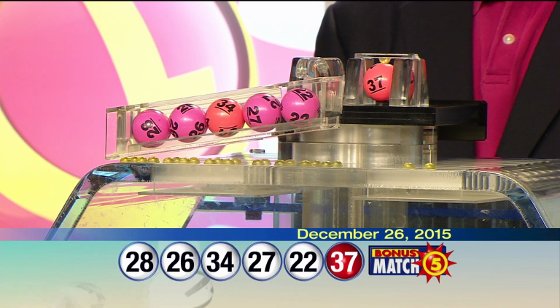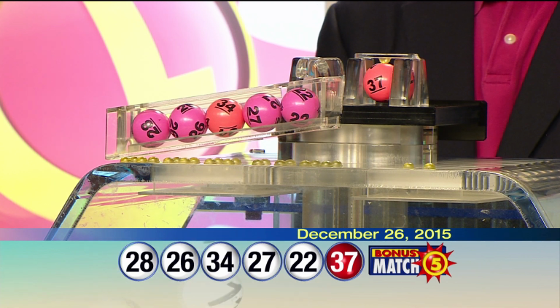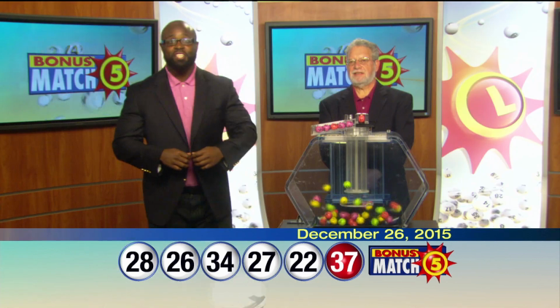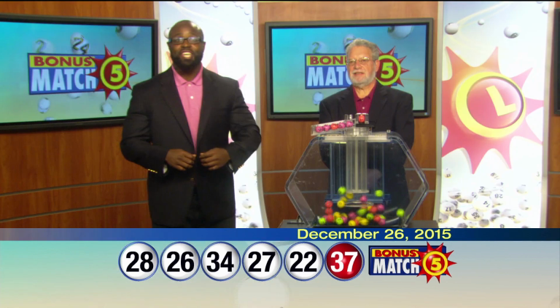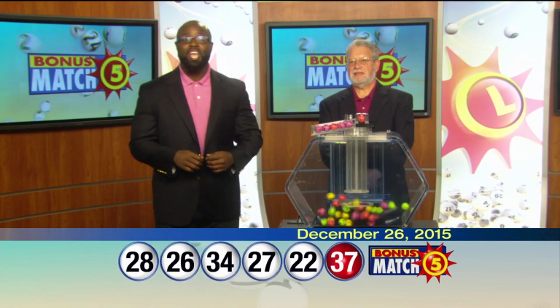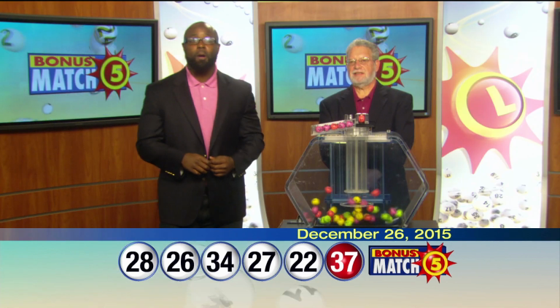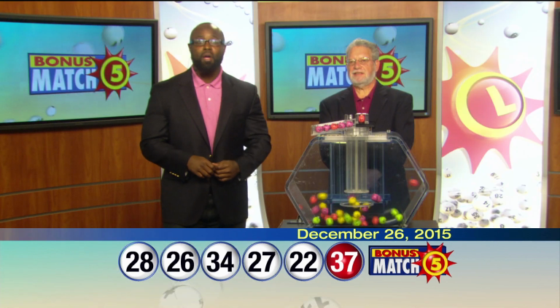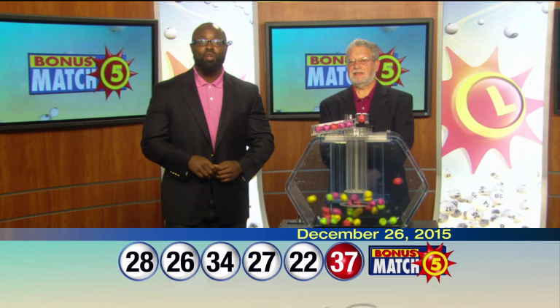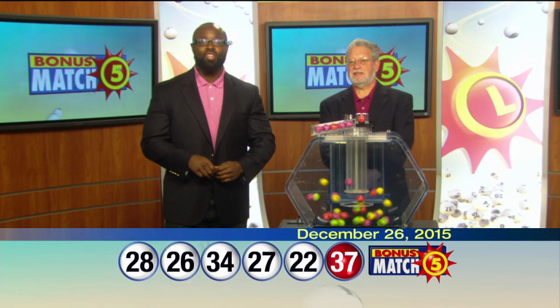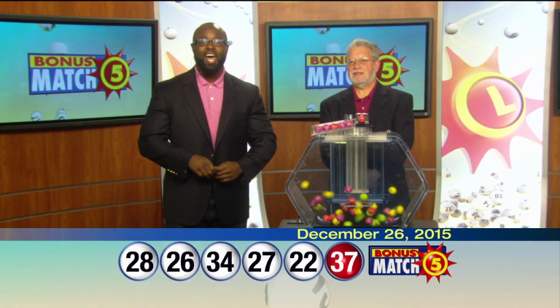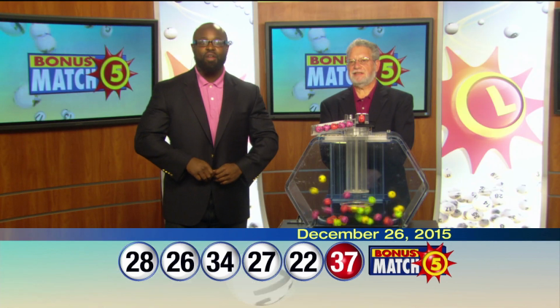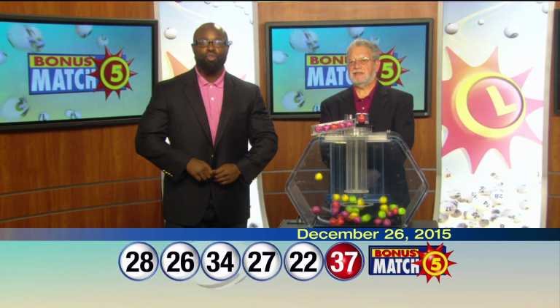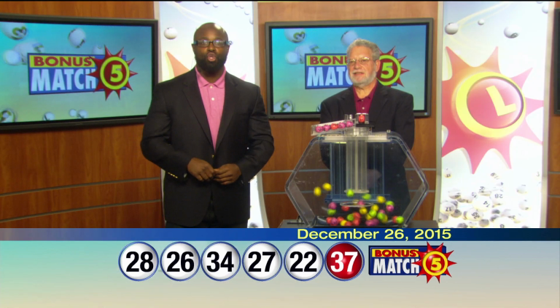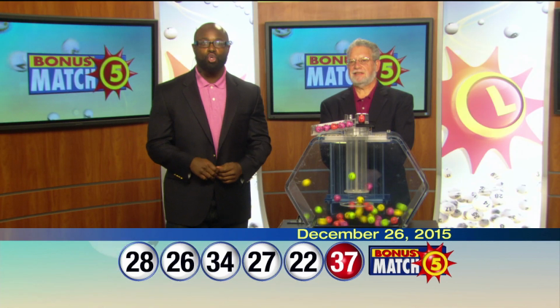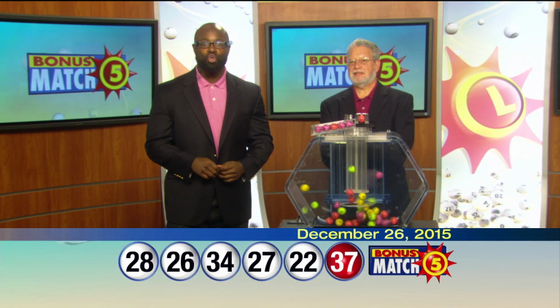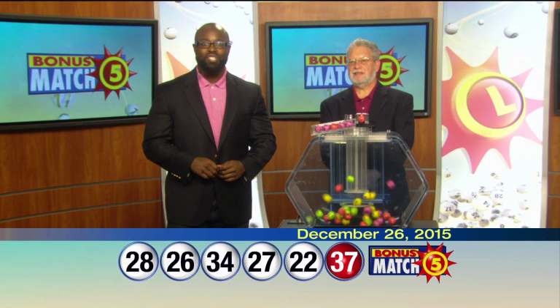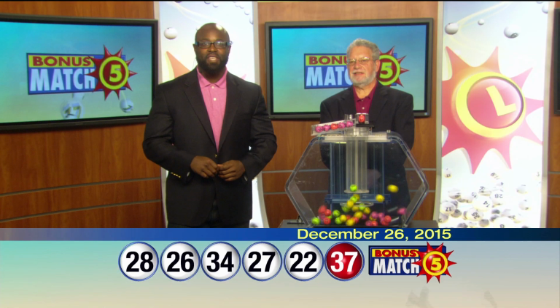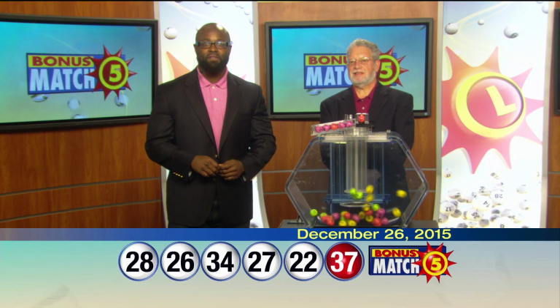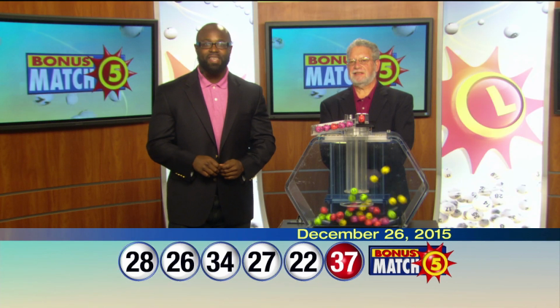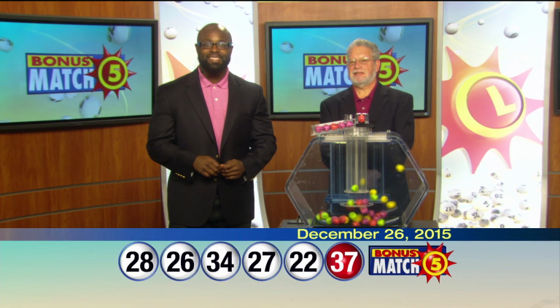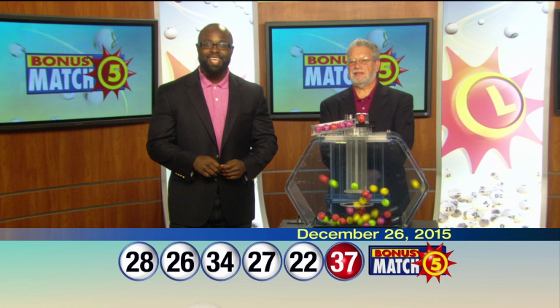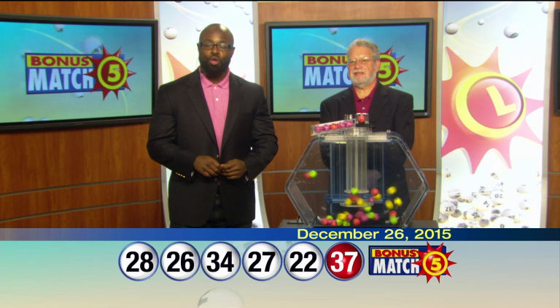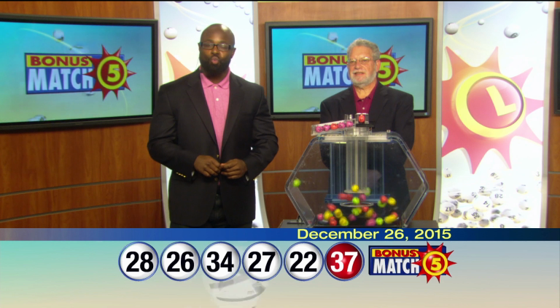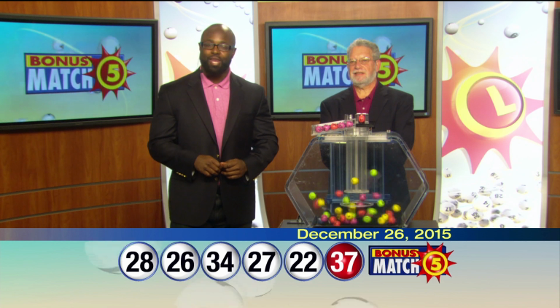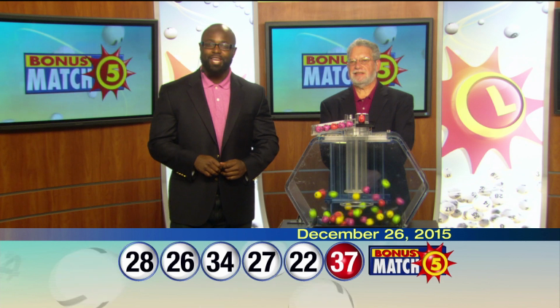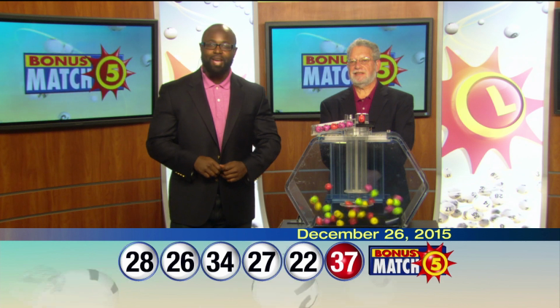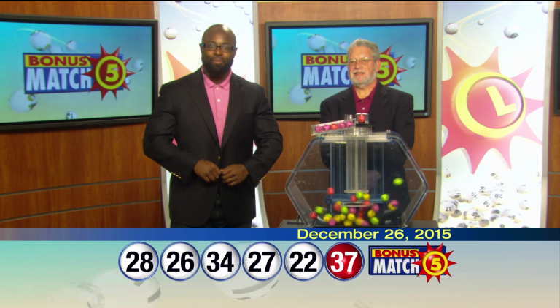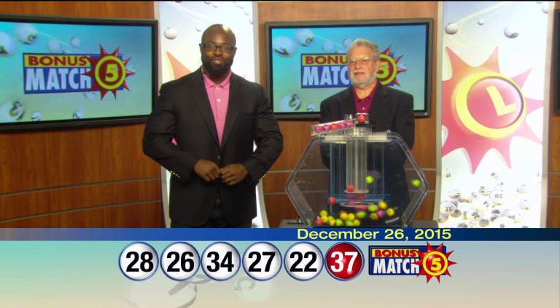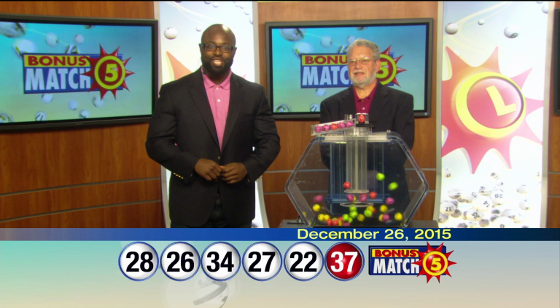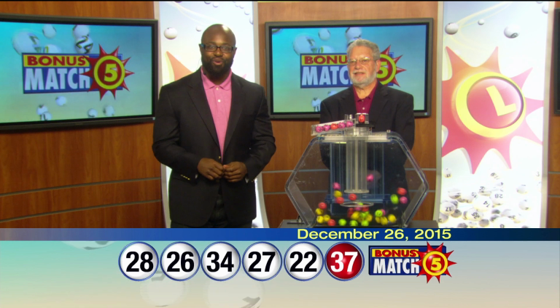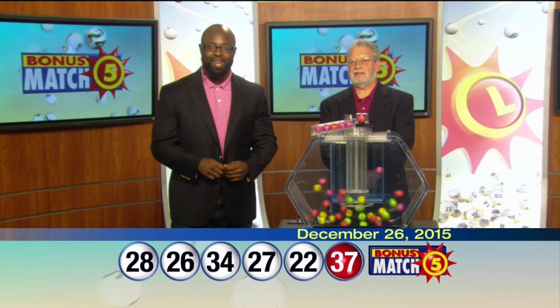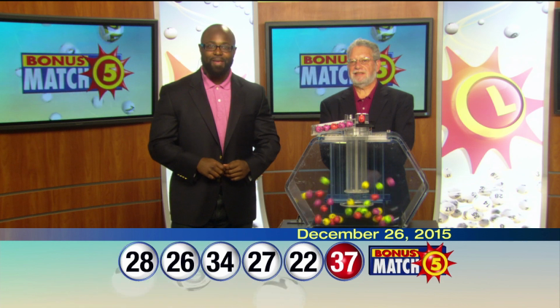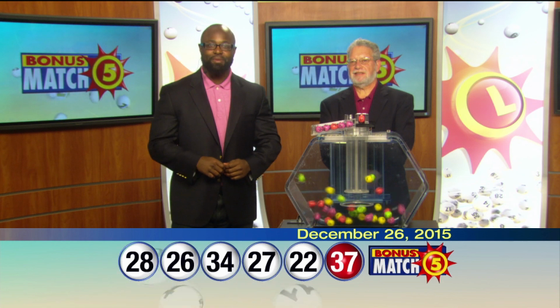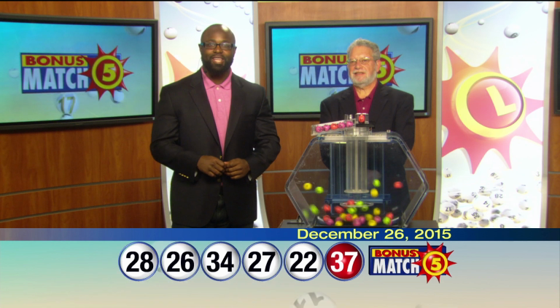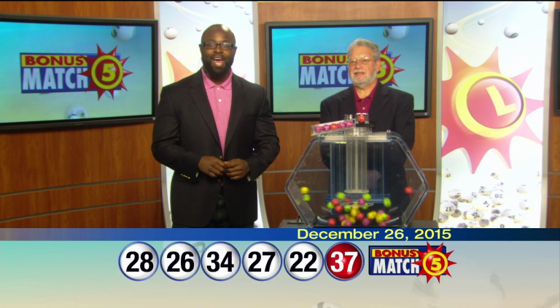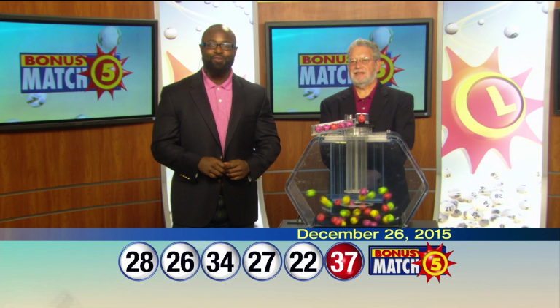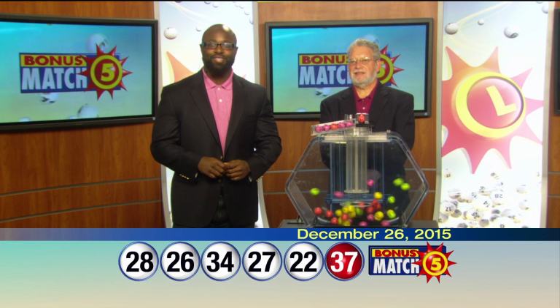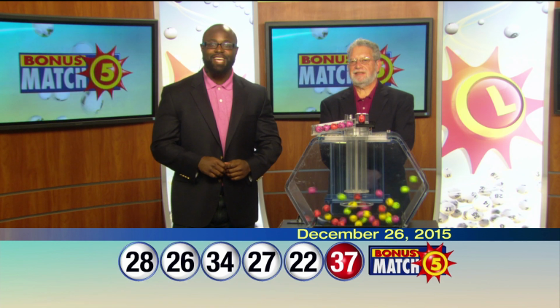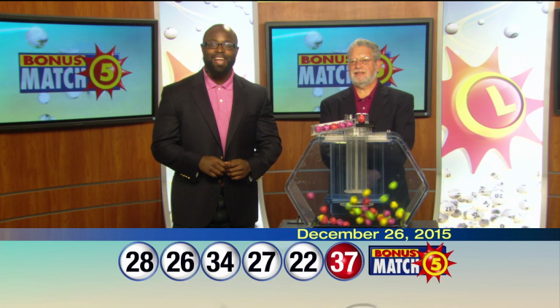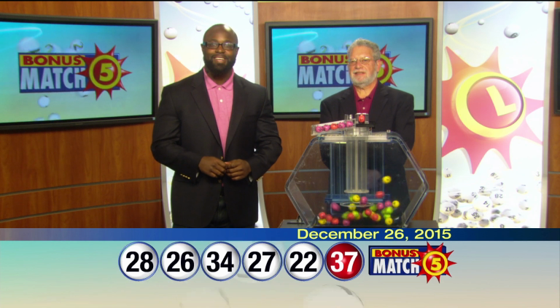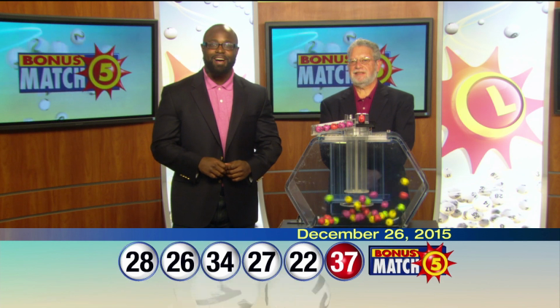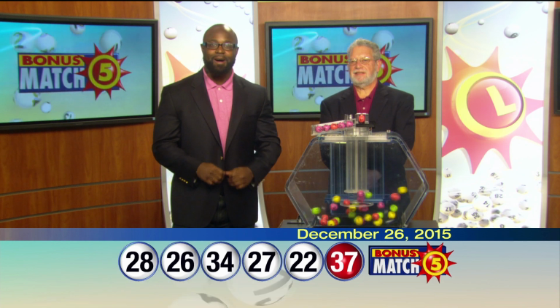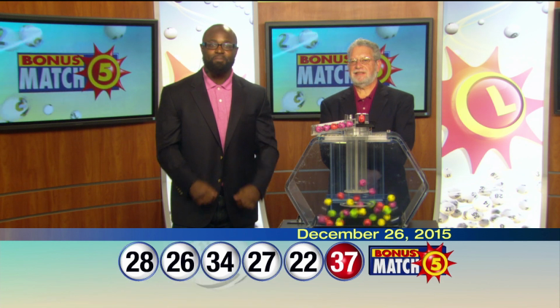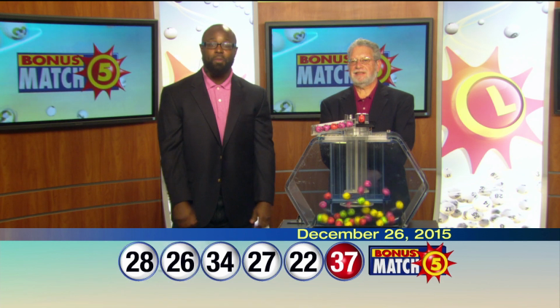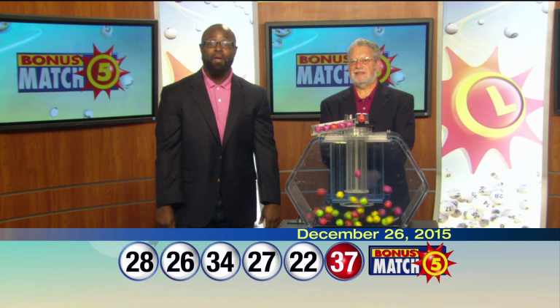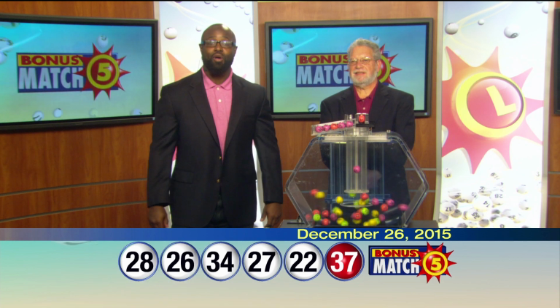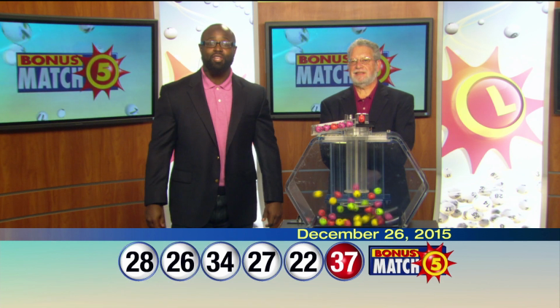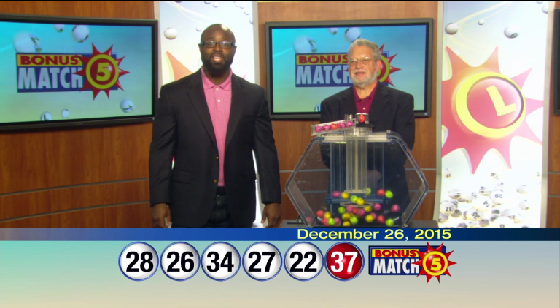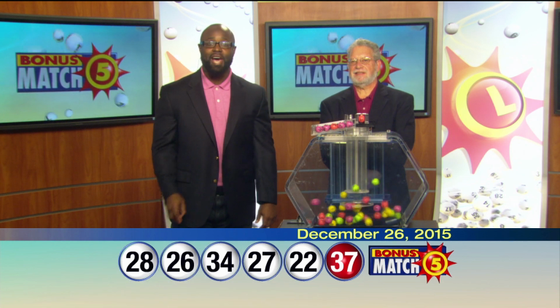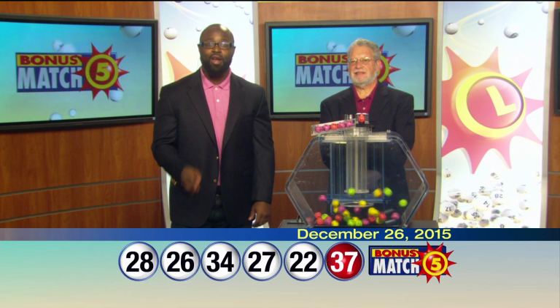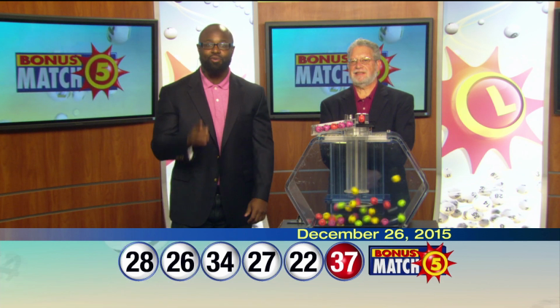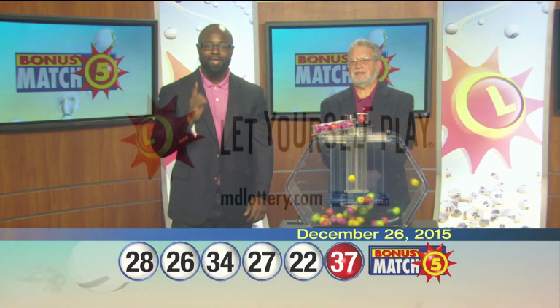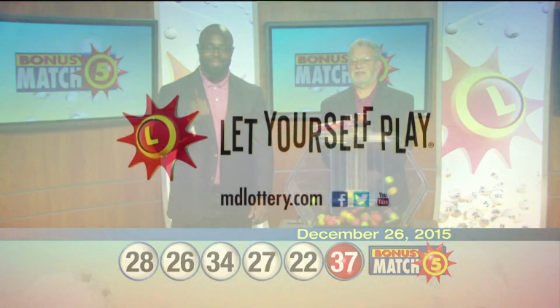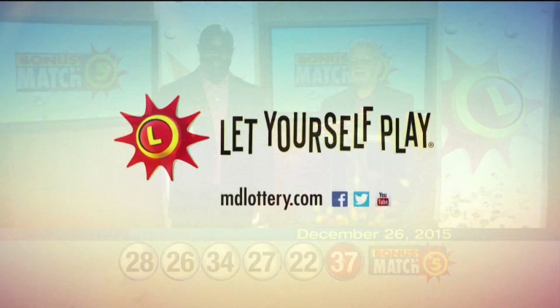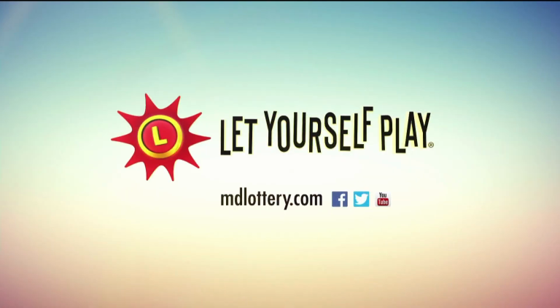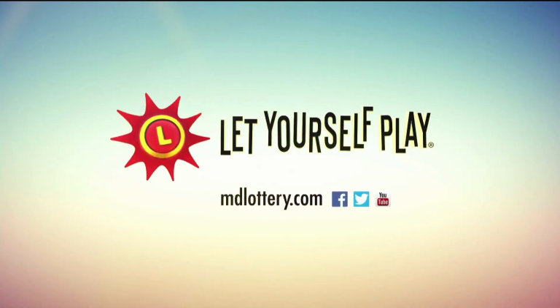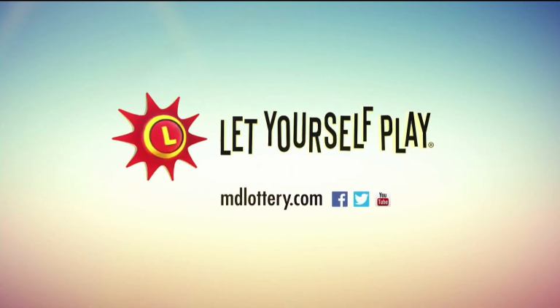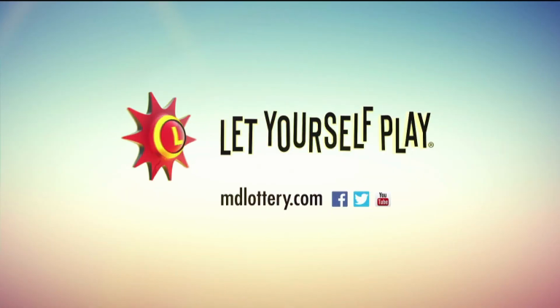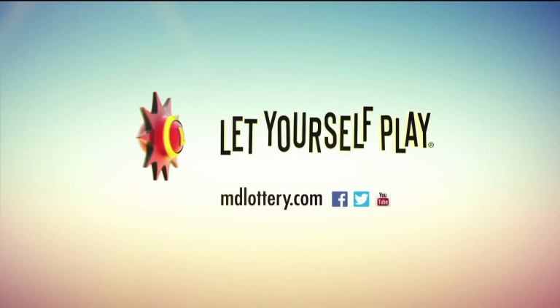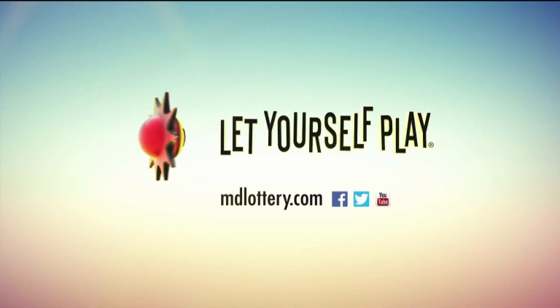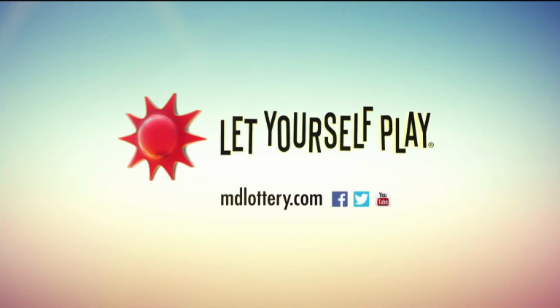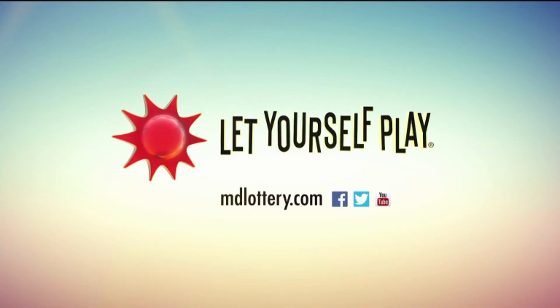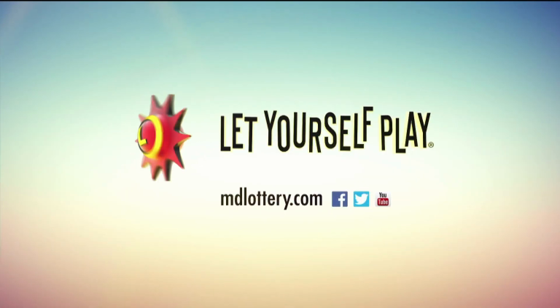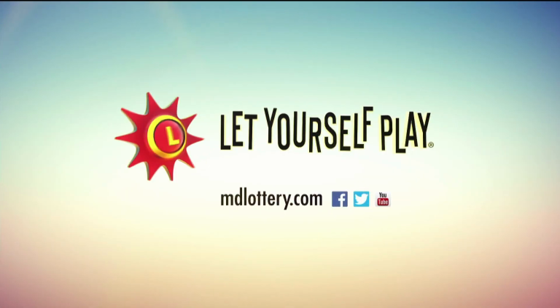Check out Maryland Lottery news, events, and winning numbers at MDLottery.com. The Maryland Lottery — let yourself play!